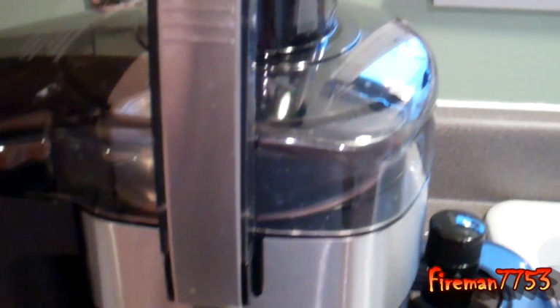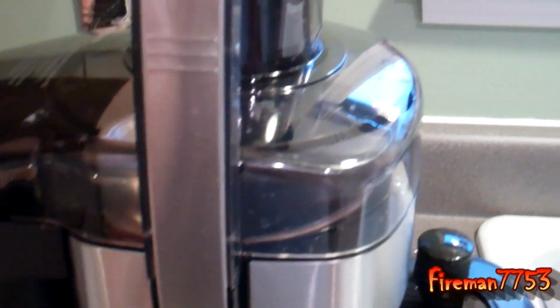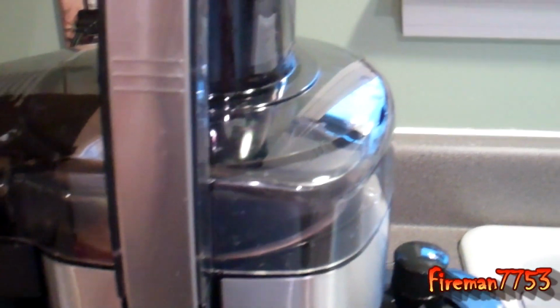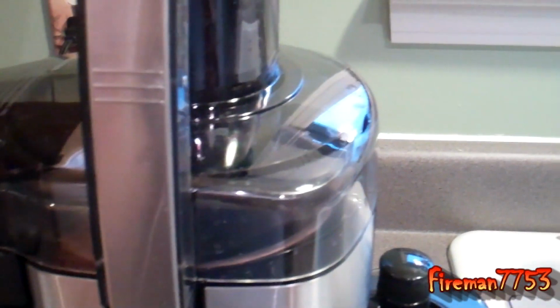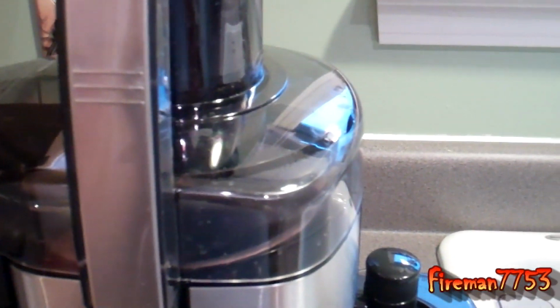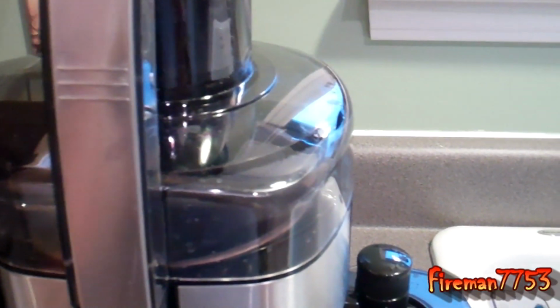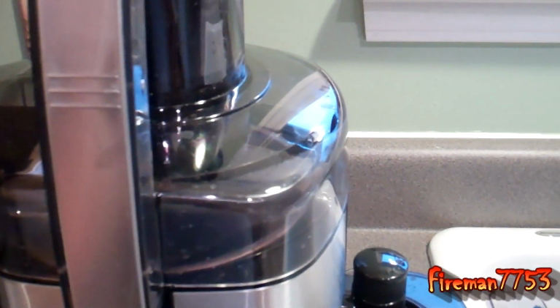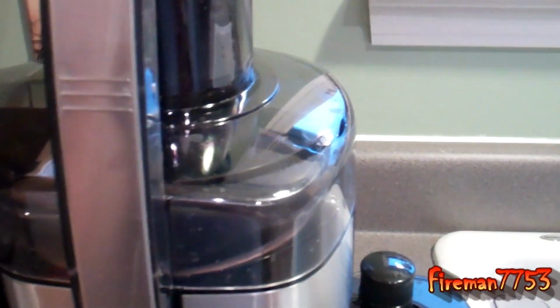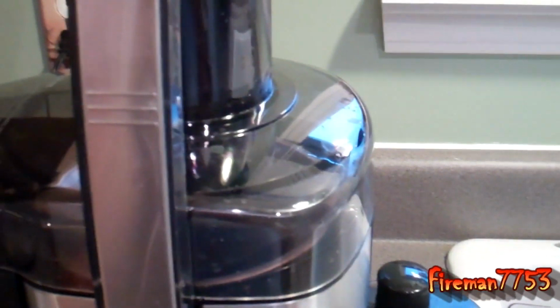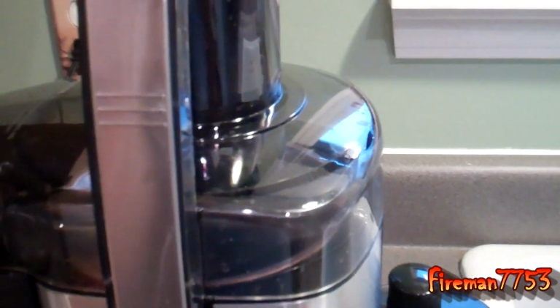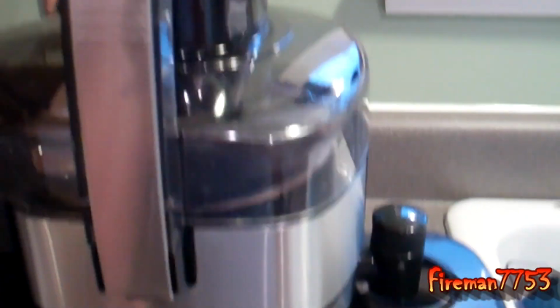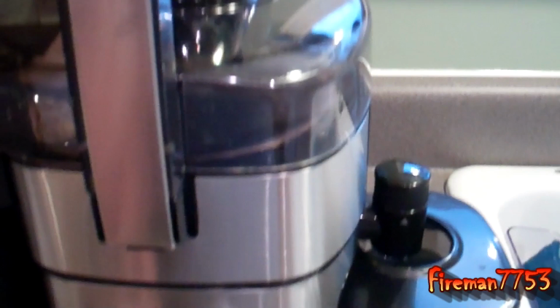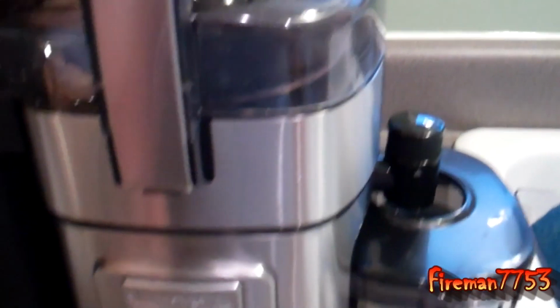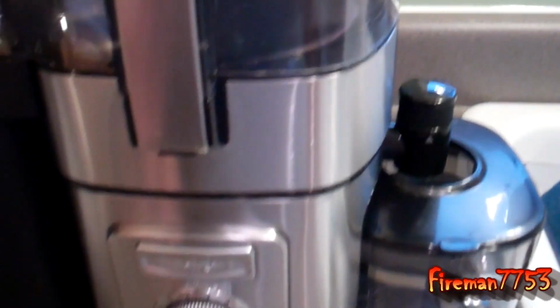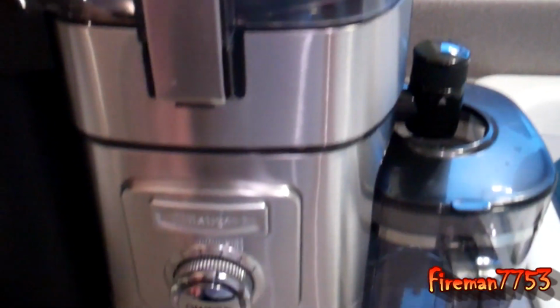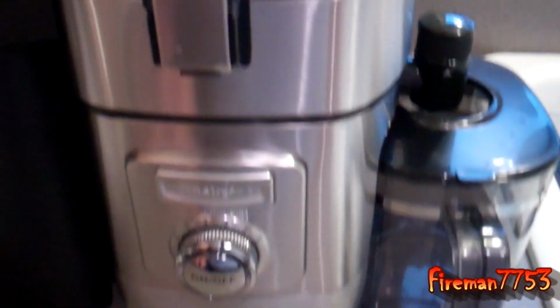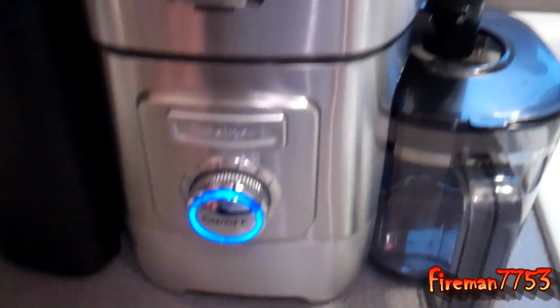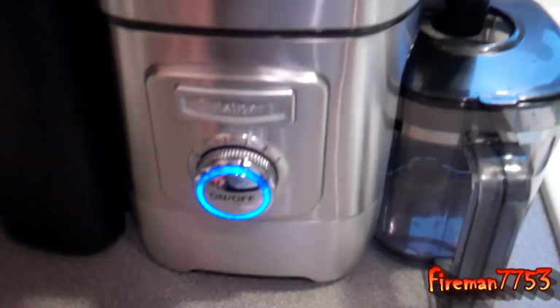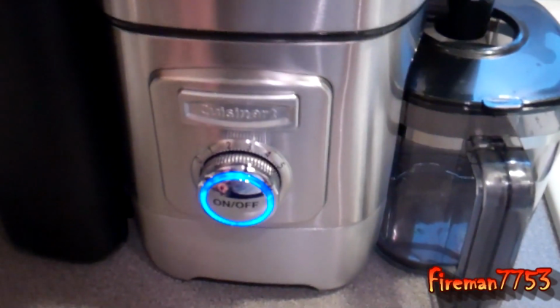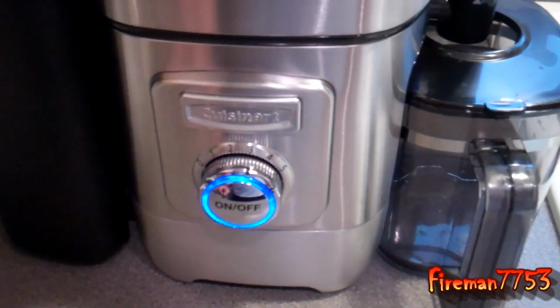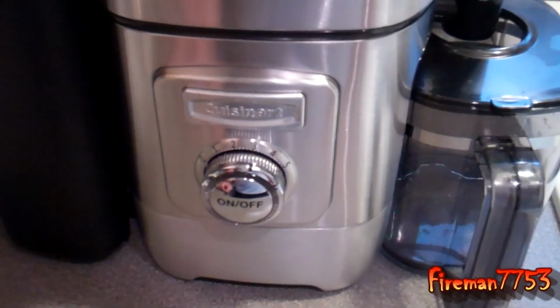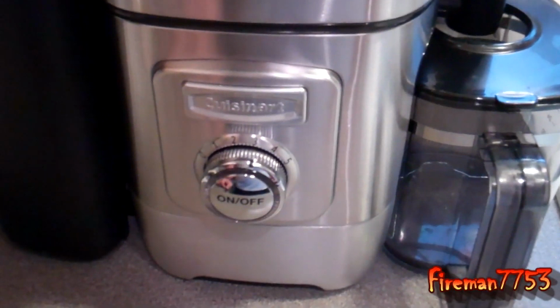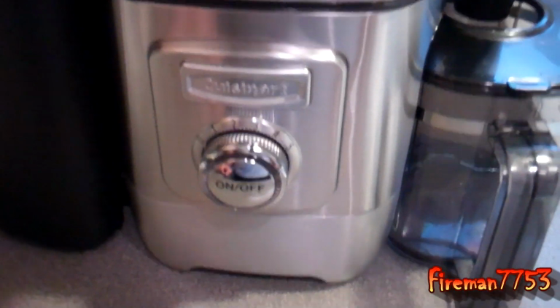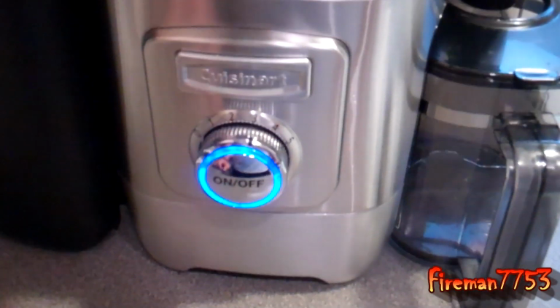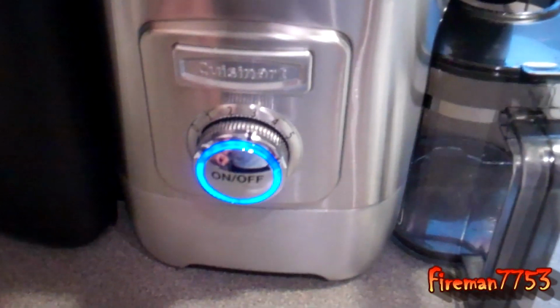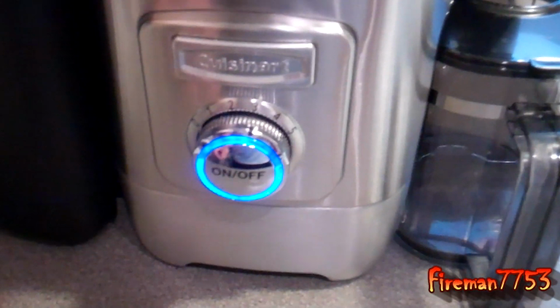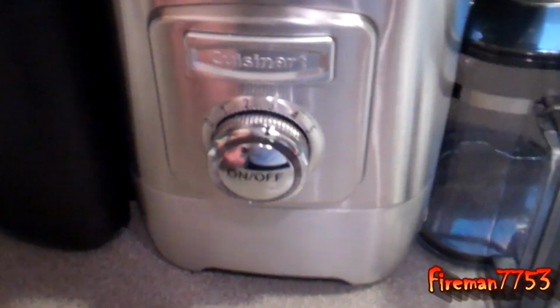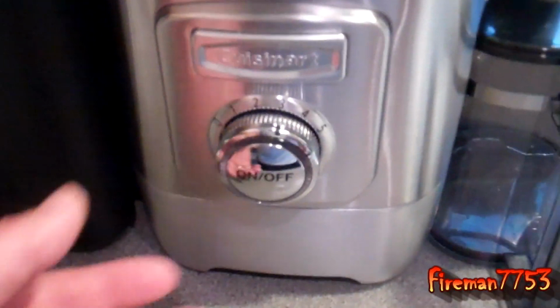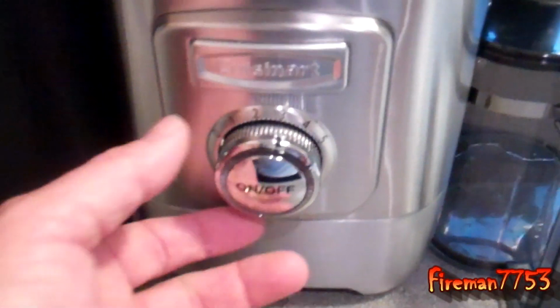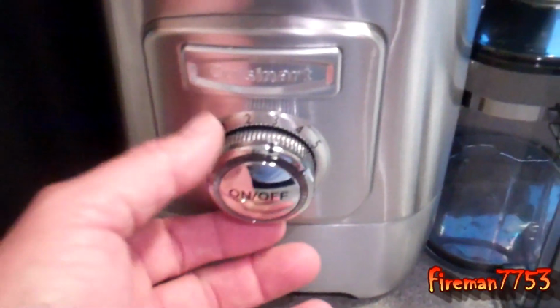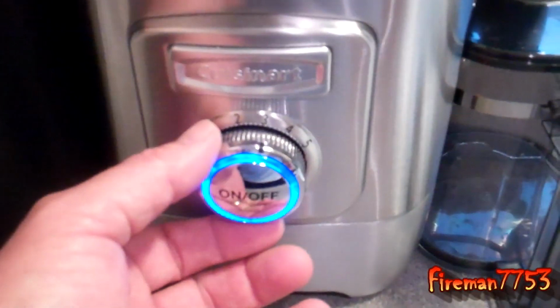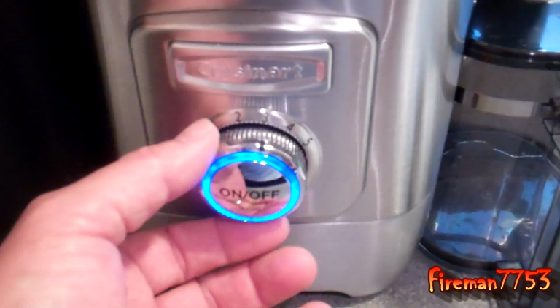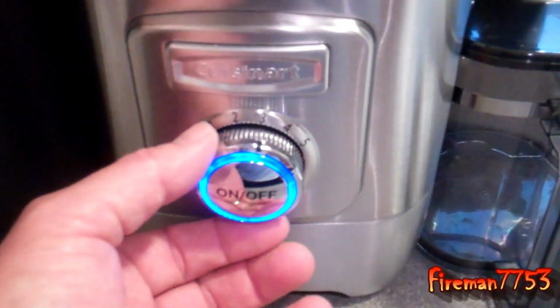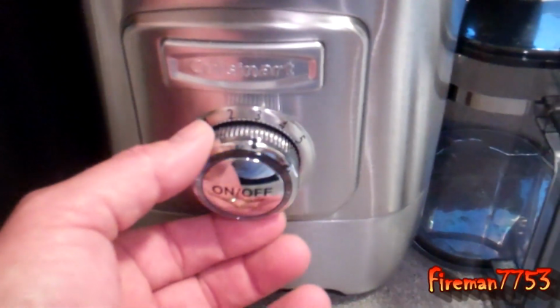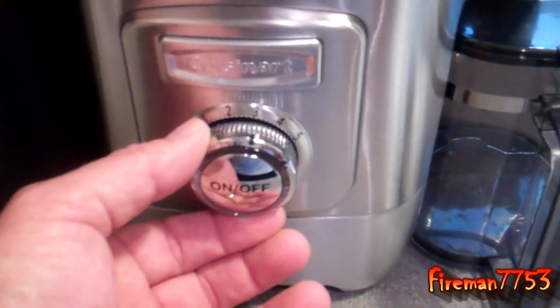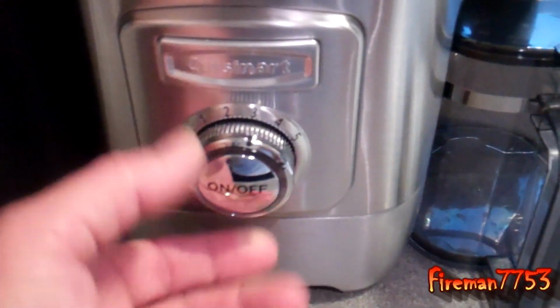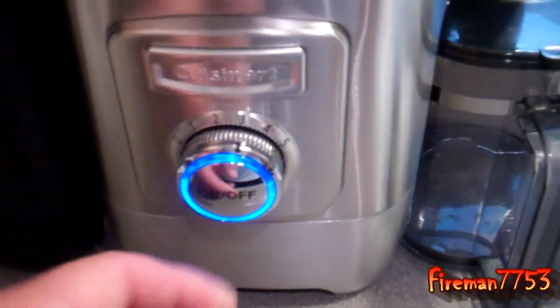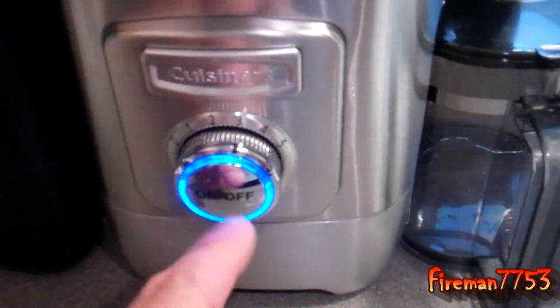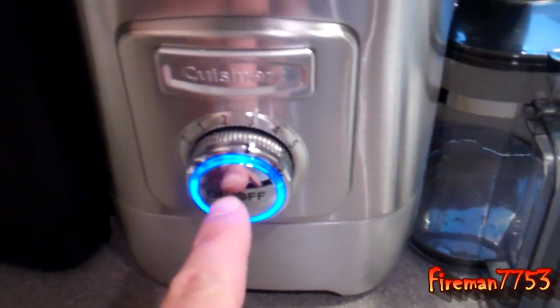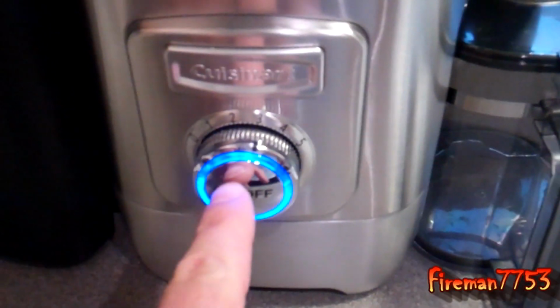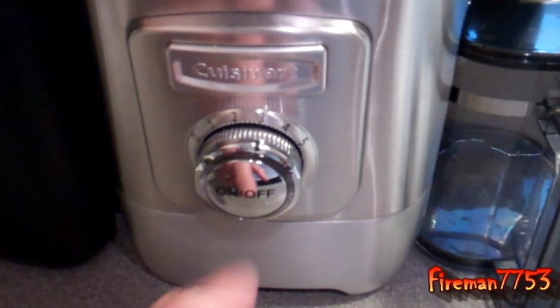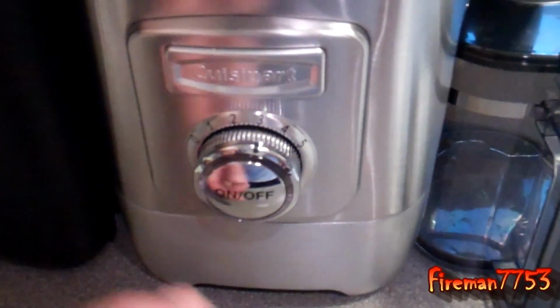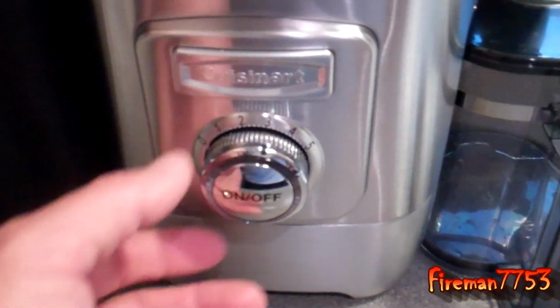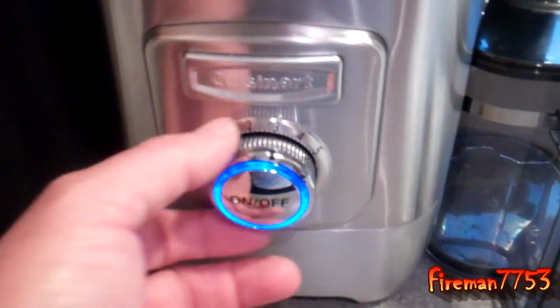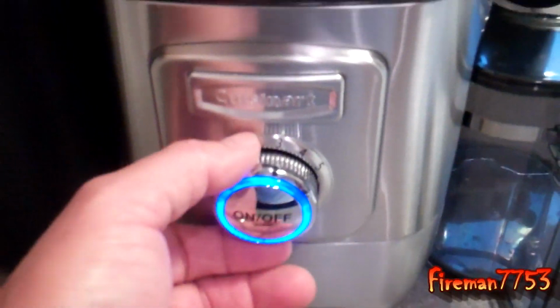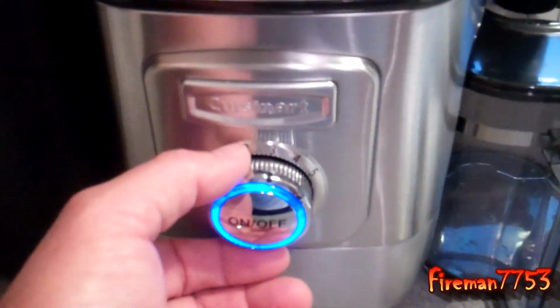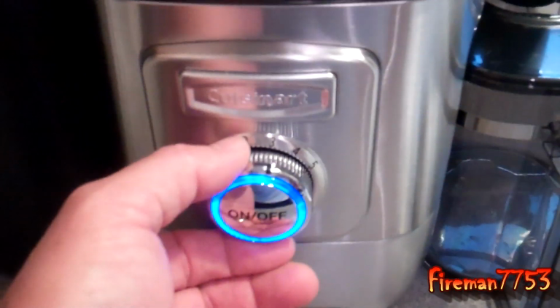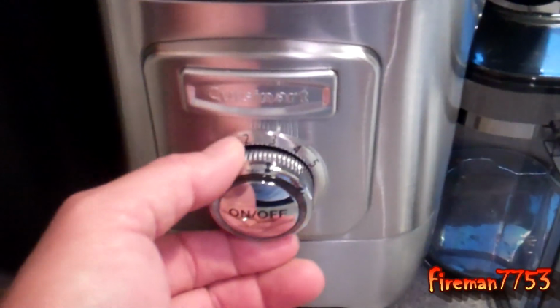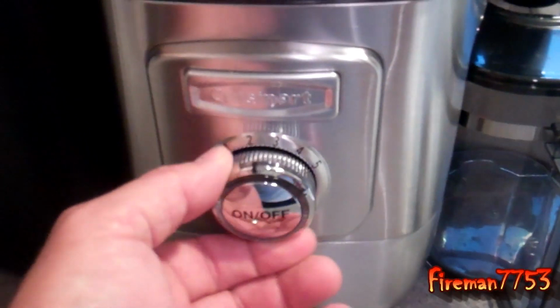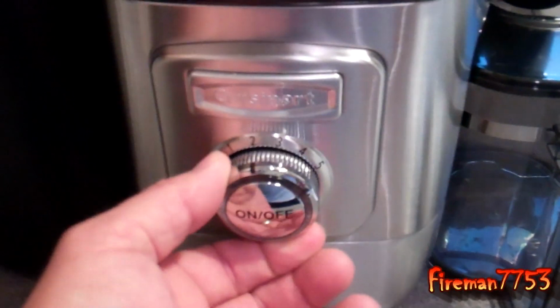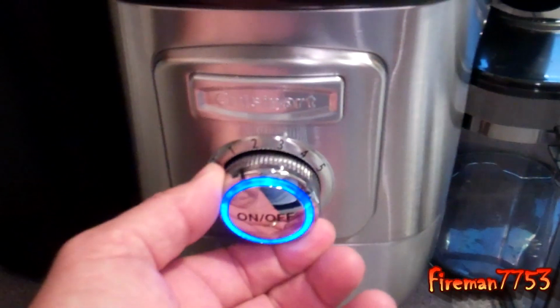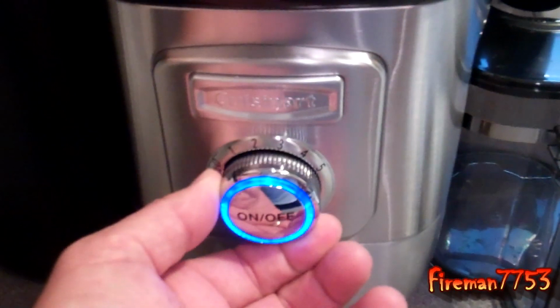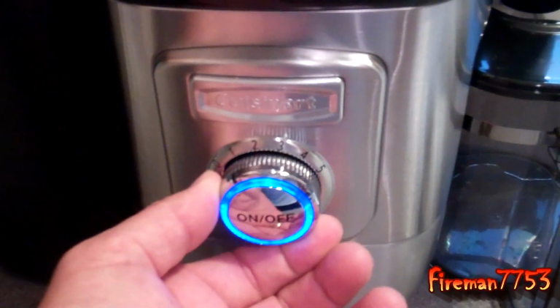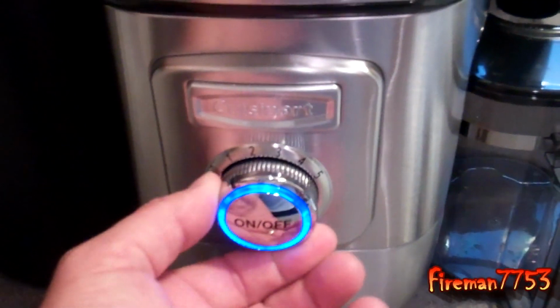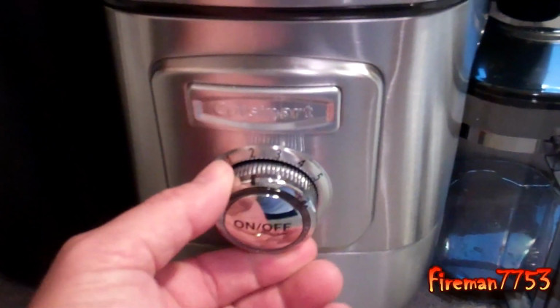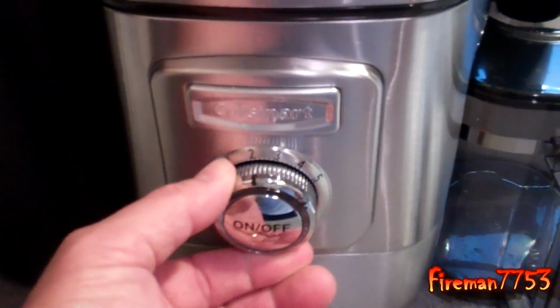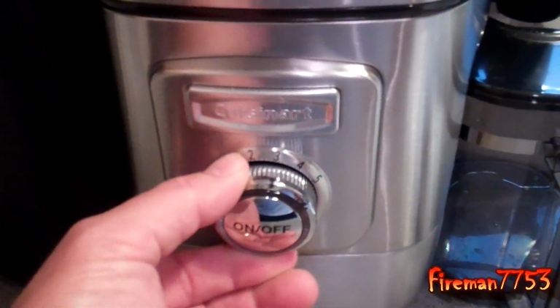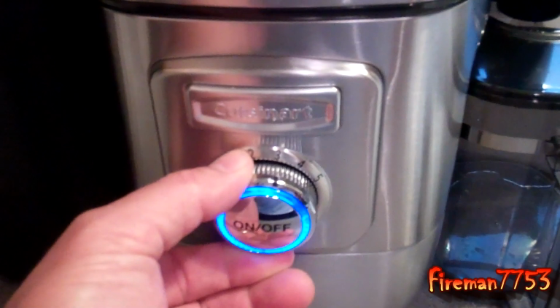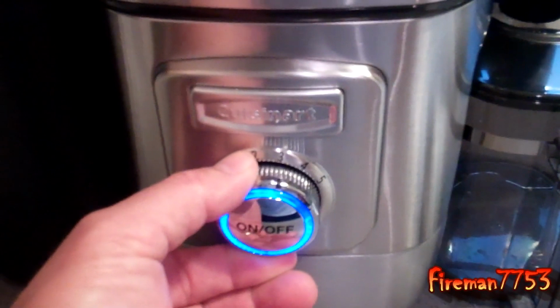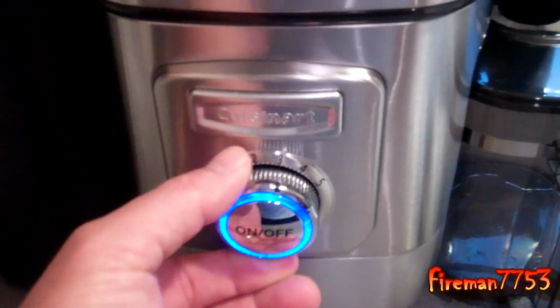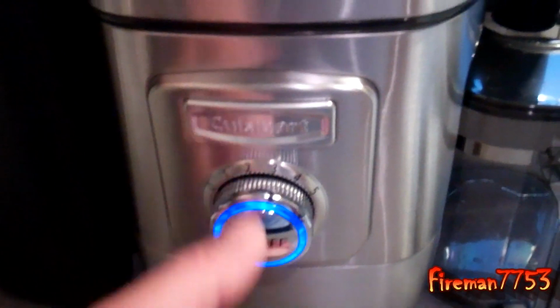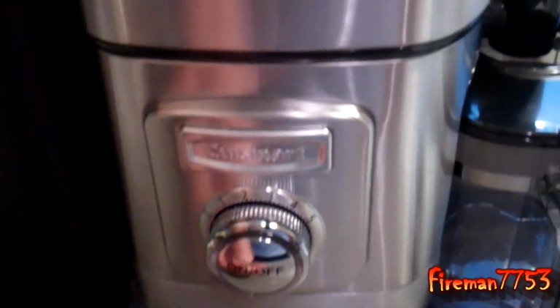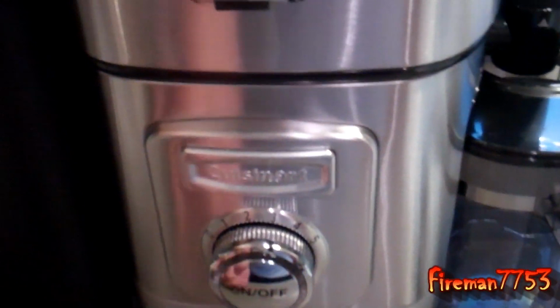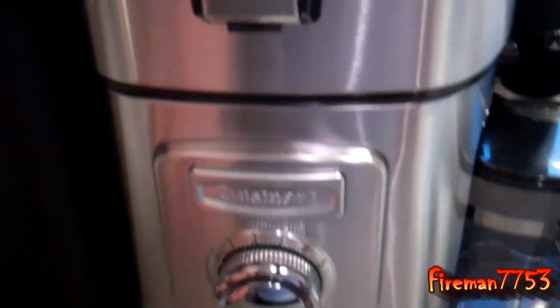It's pretty easy. It's got an on and off button here — push the button in the middle to turn it on and off. Speed selector.